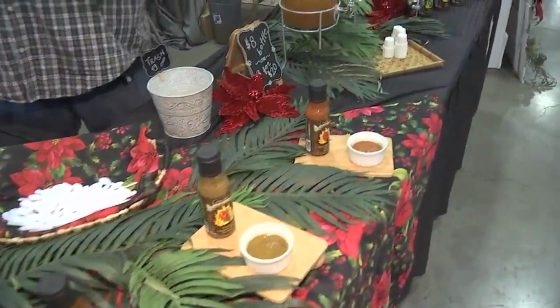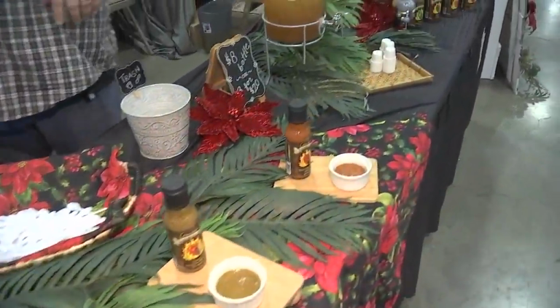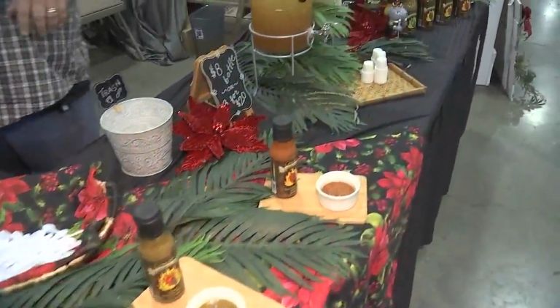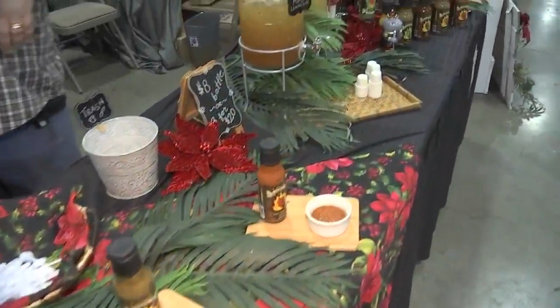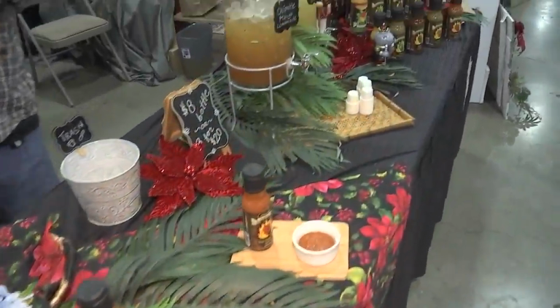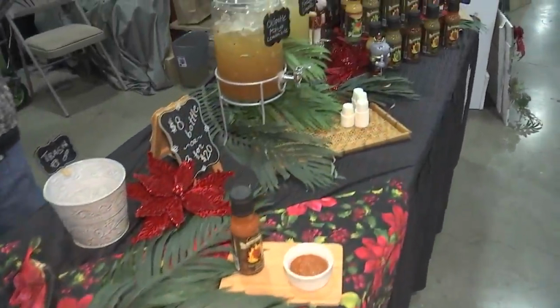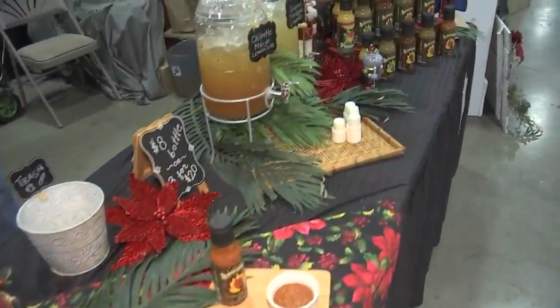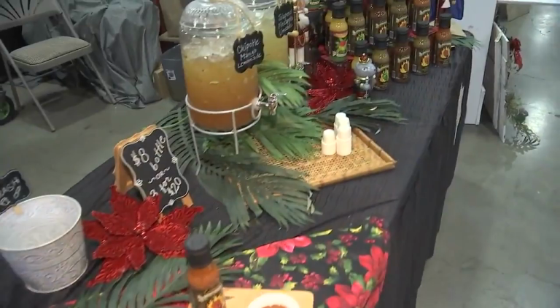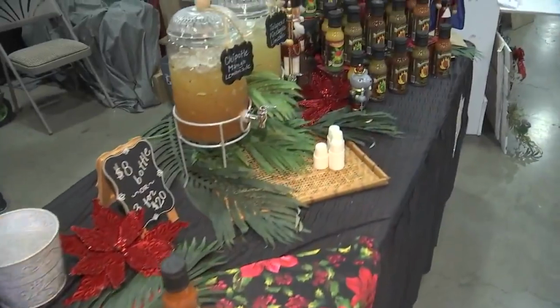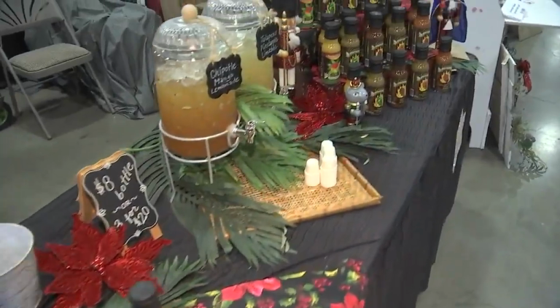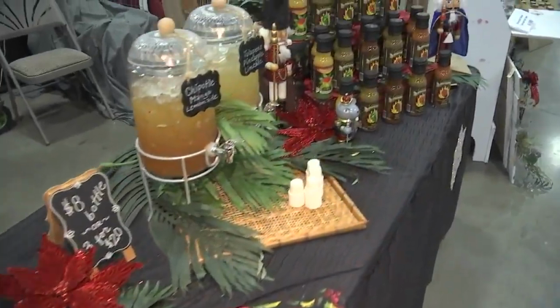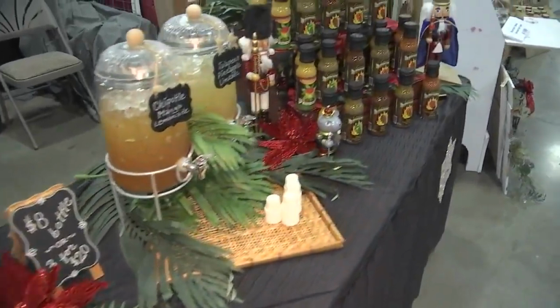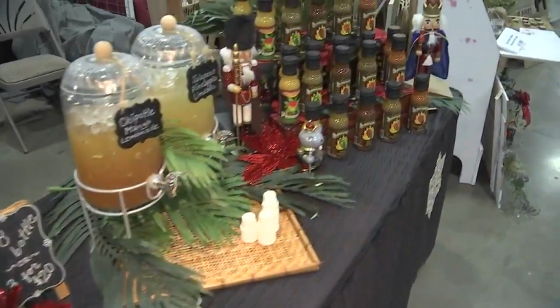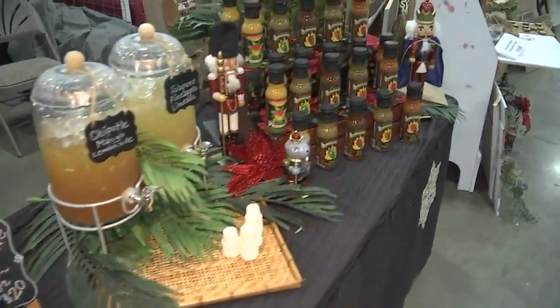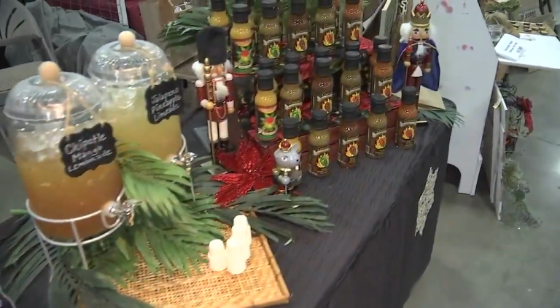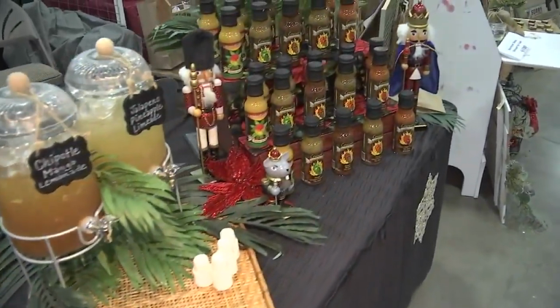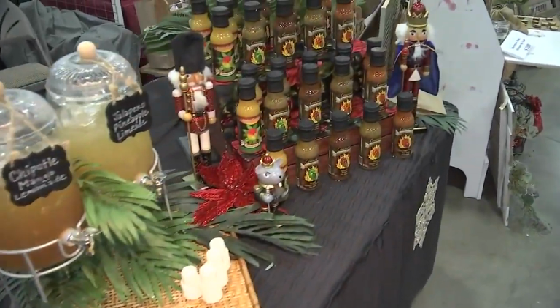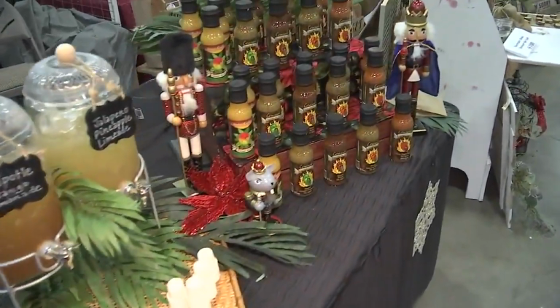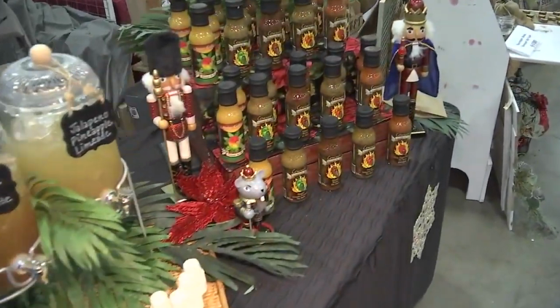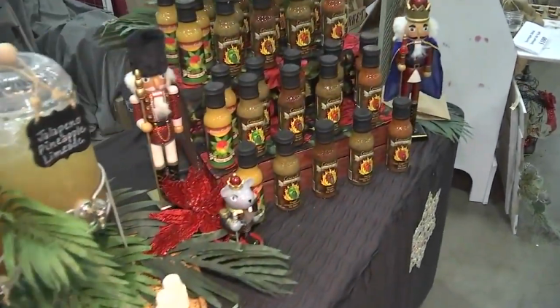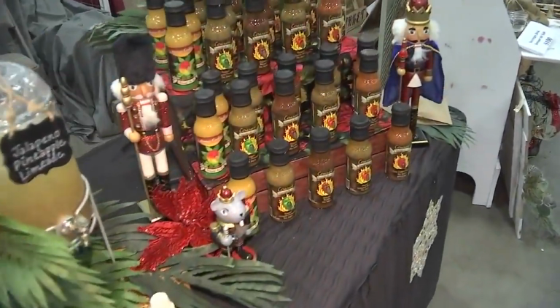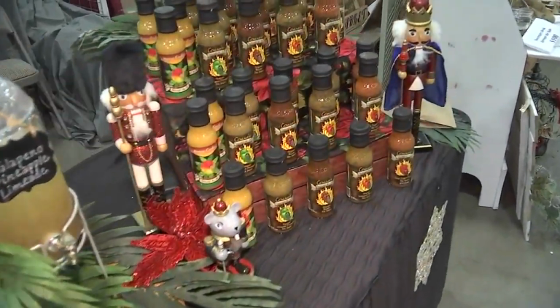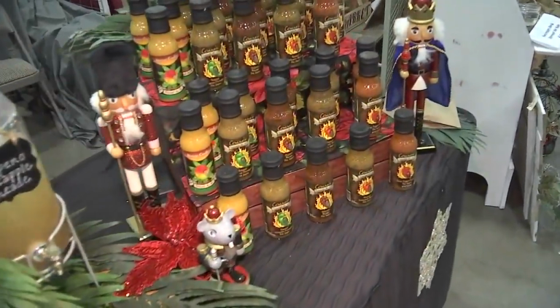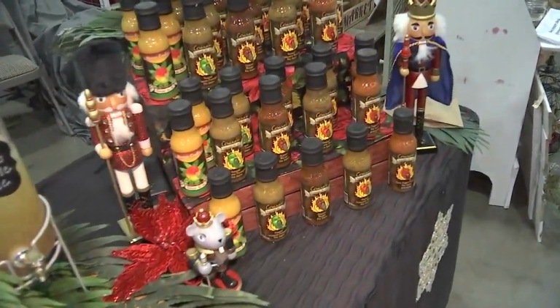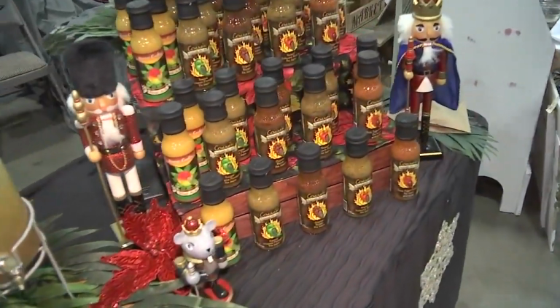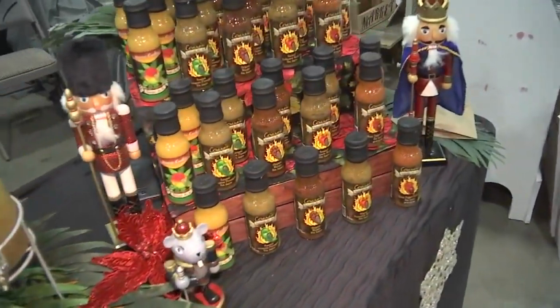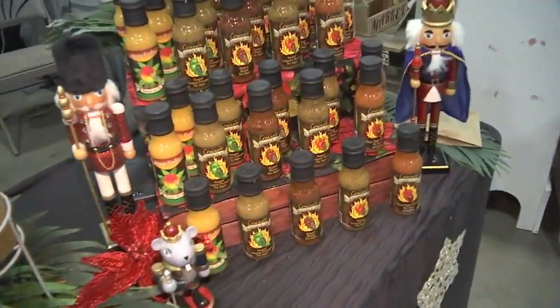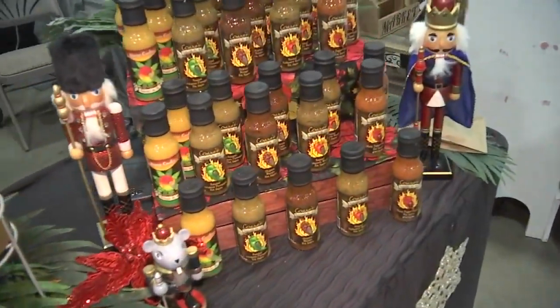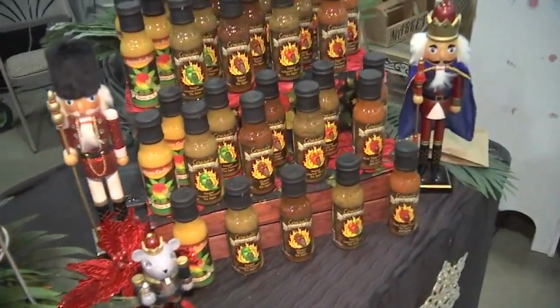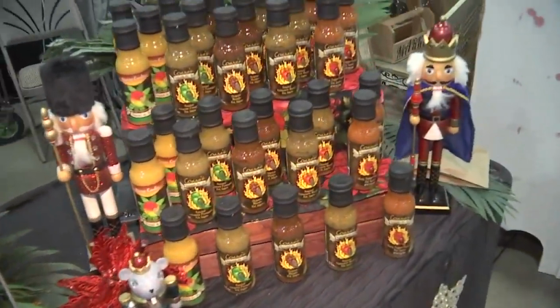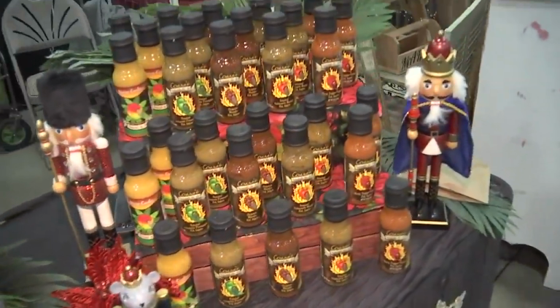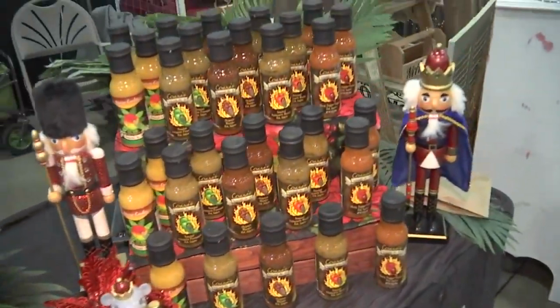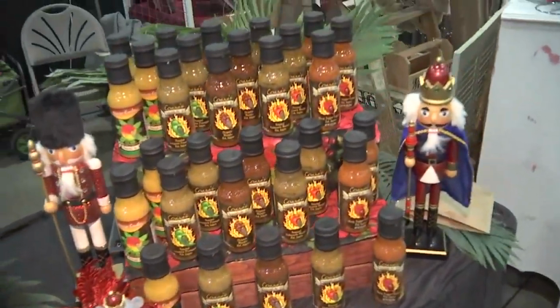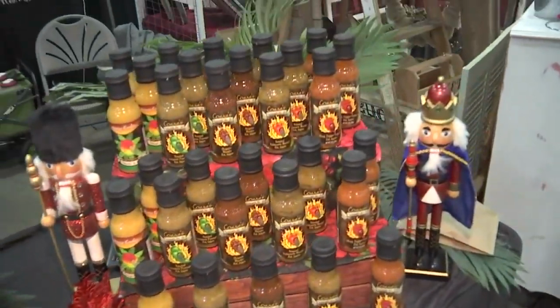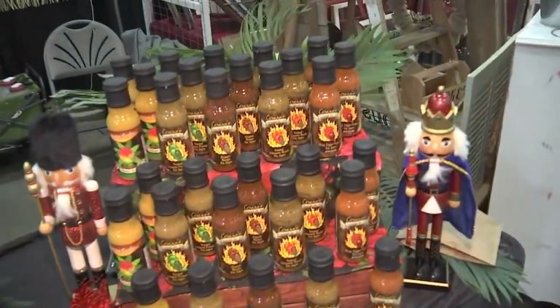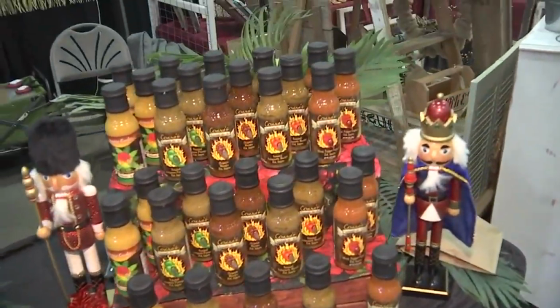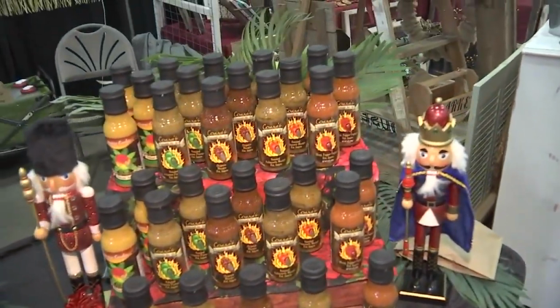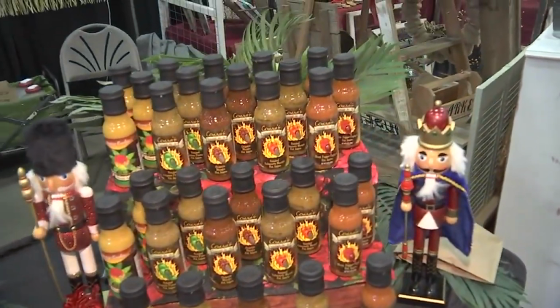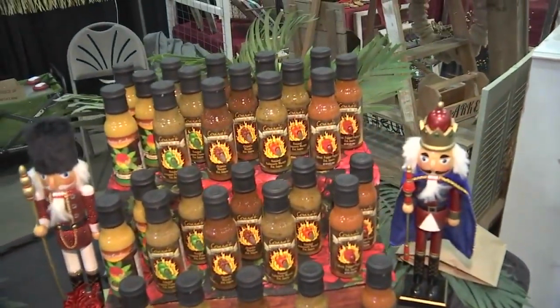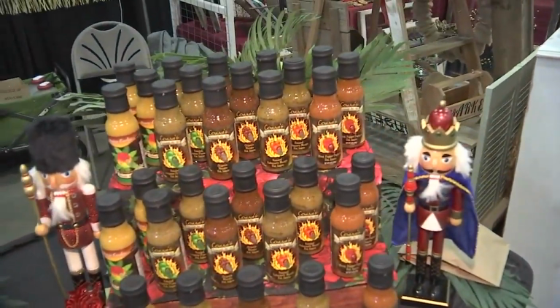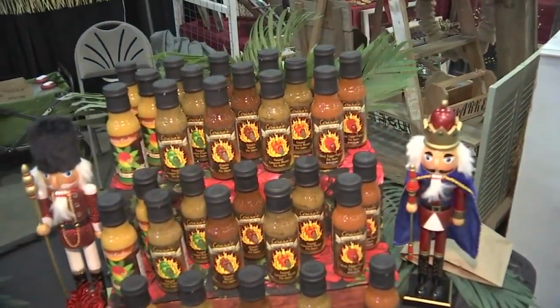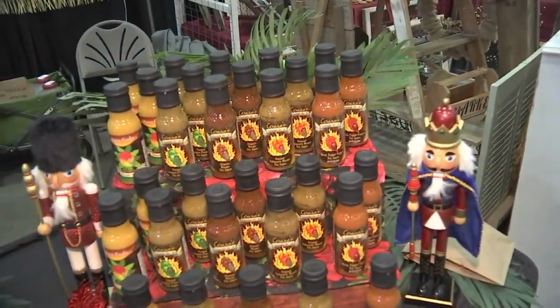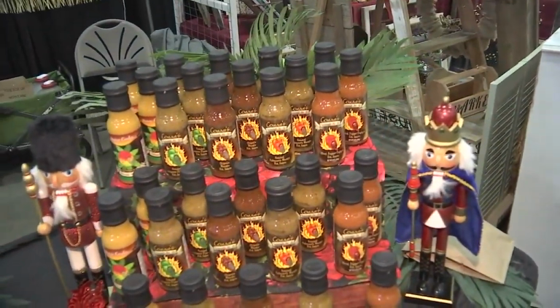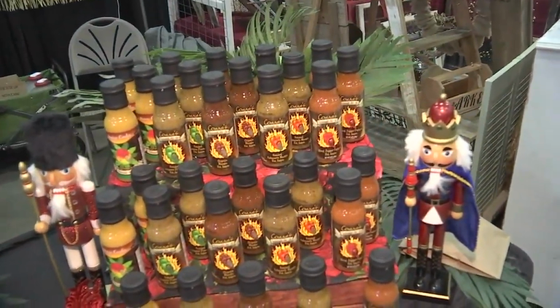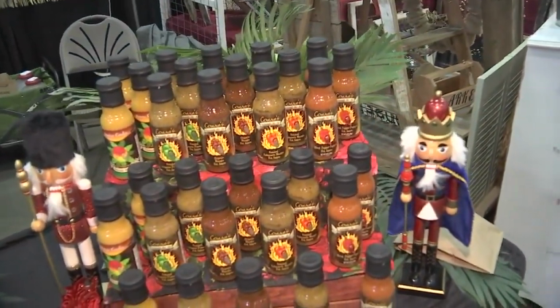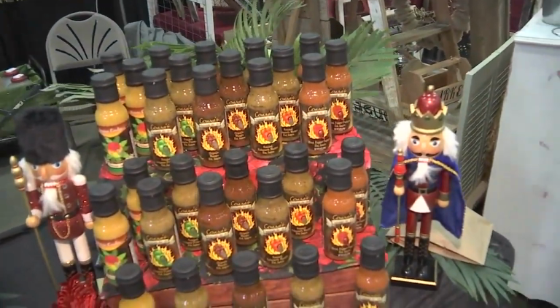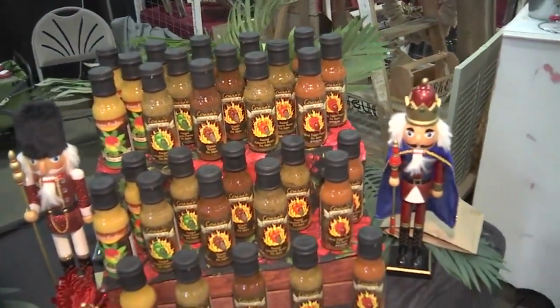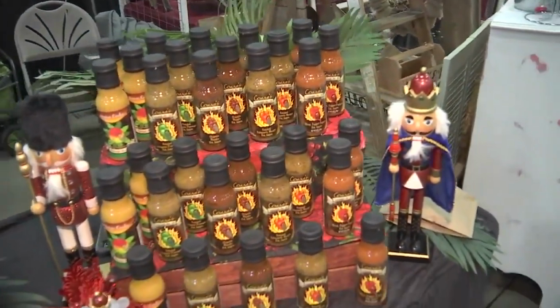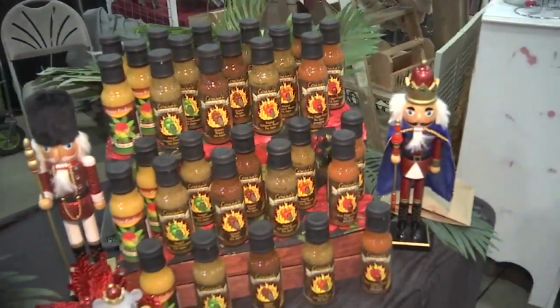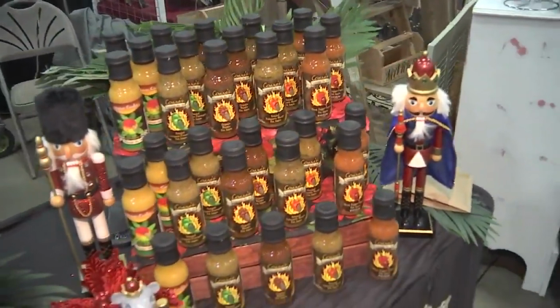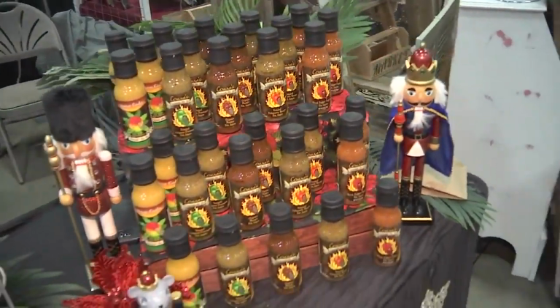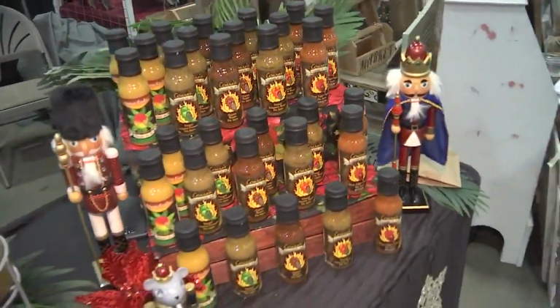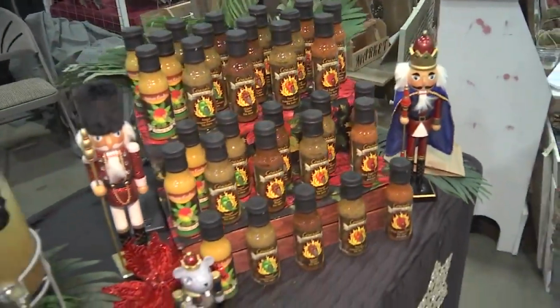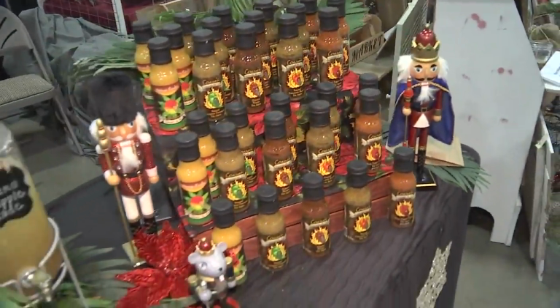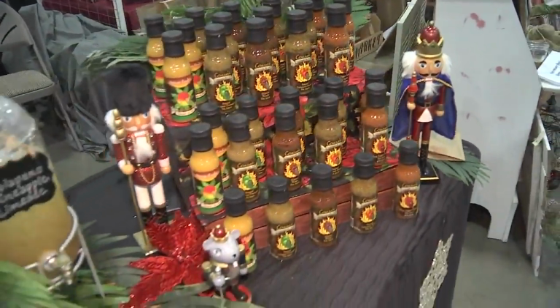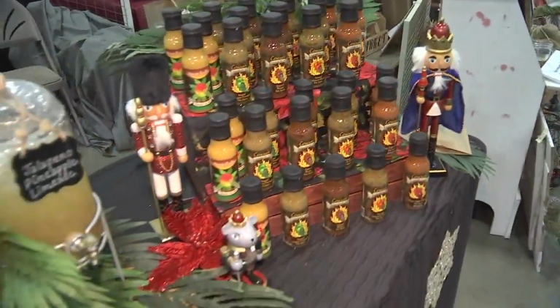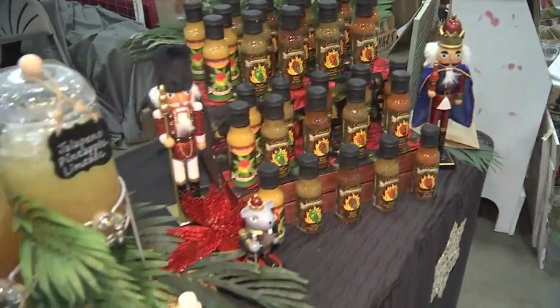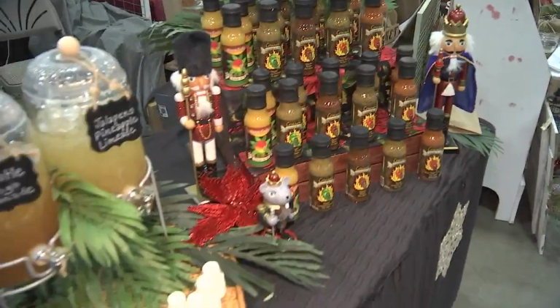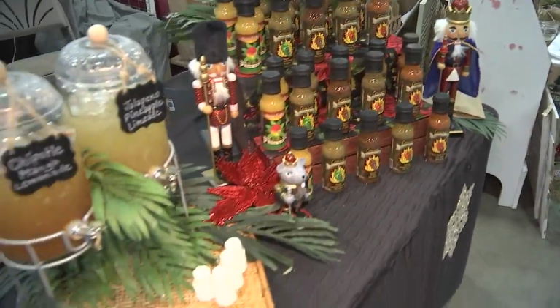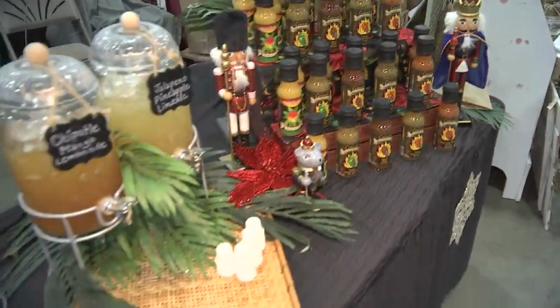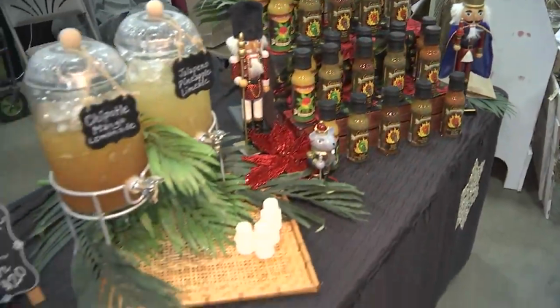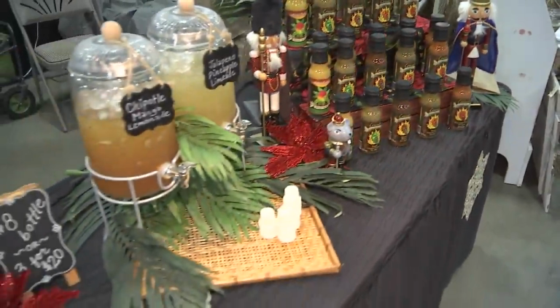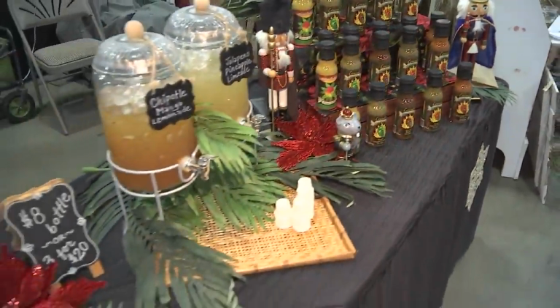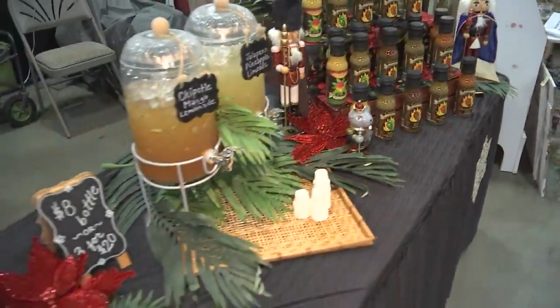I am one of those people — at my house, we have hot sauce on everything. I've always got like four or five different bottles of hot sauce, so this is right up my alley.